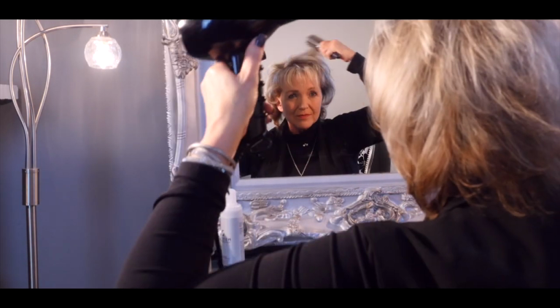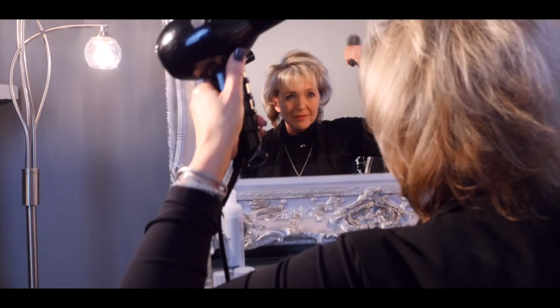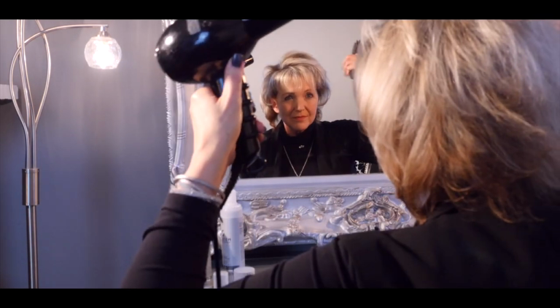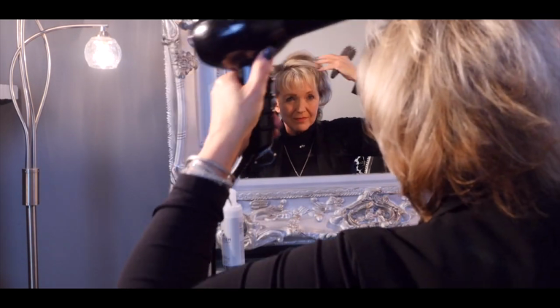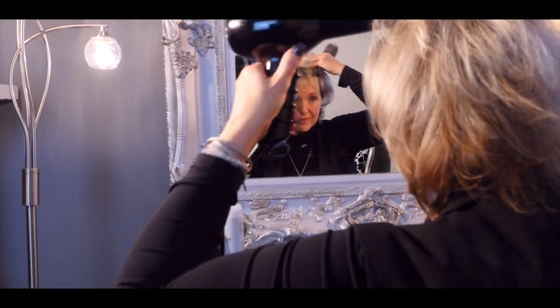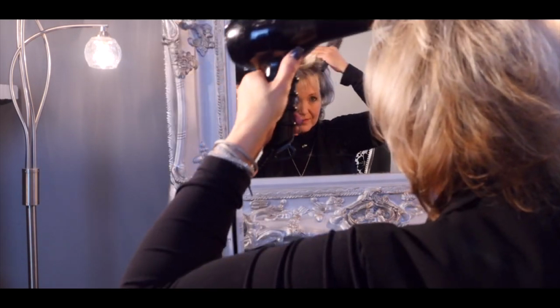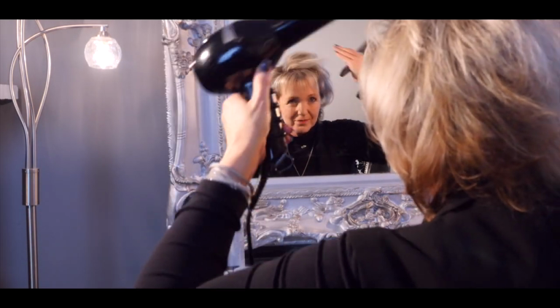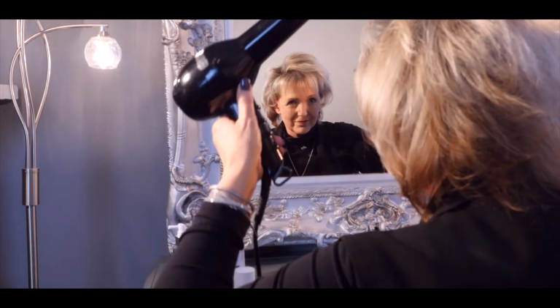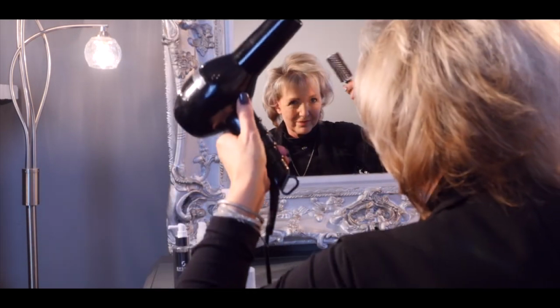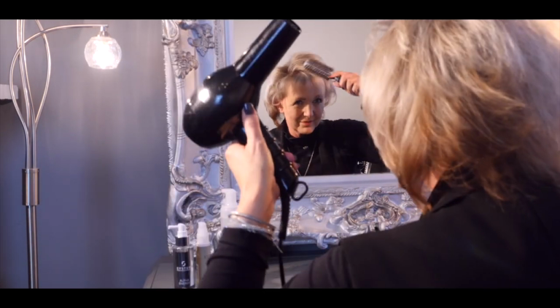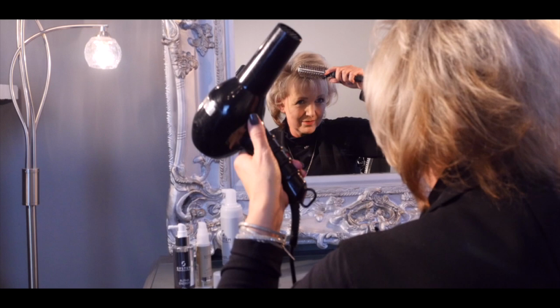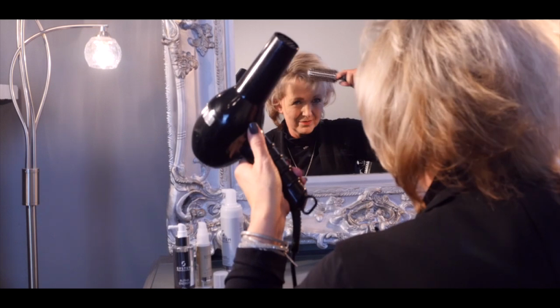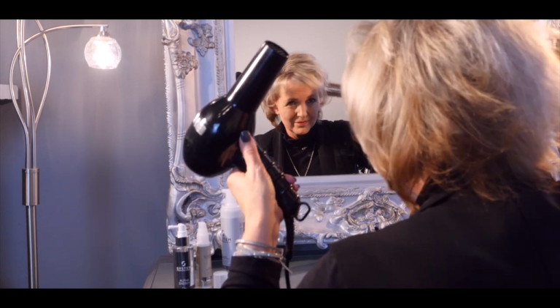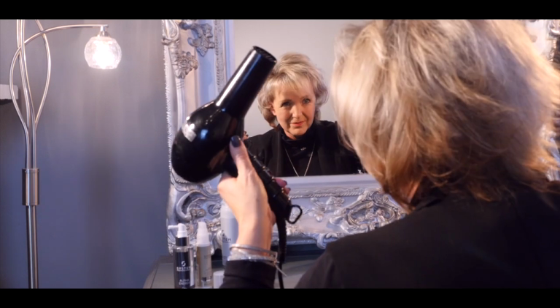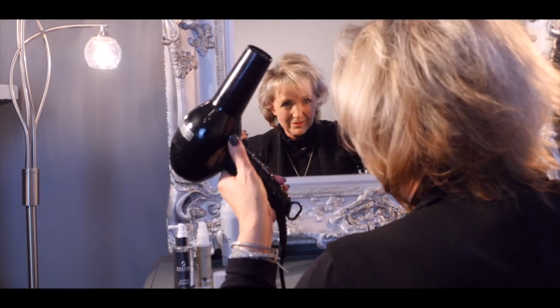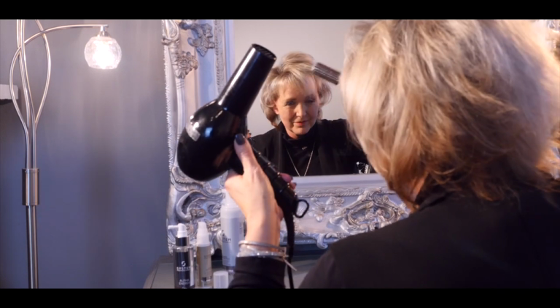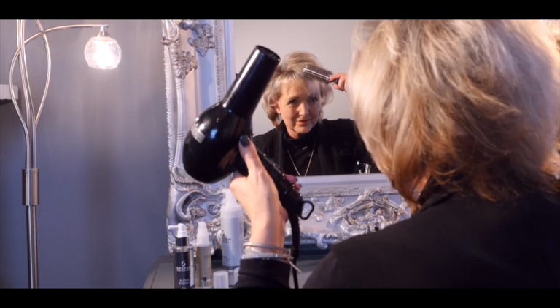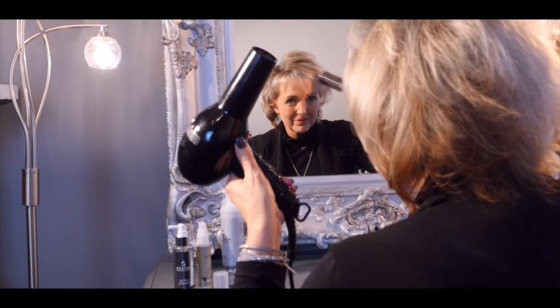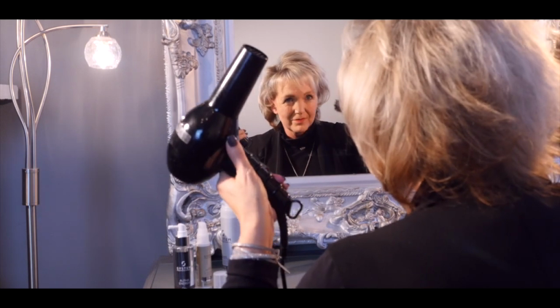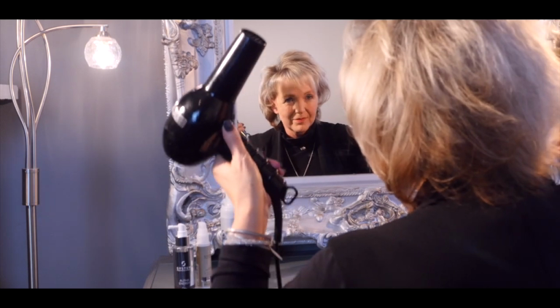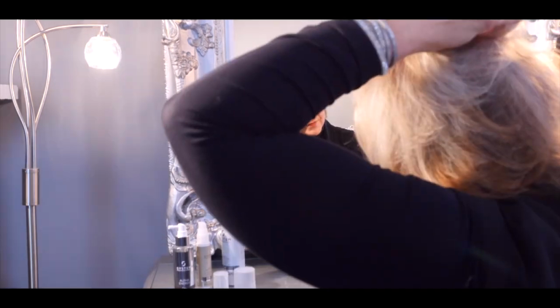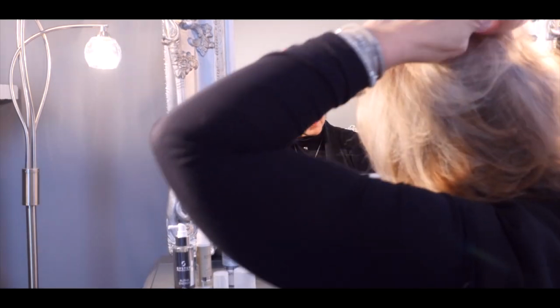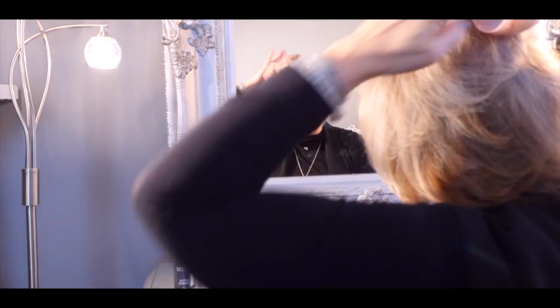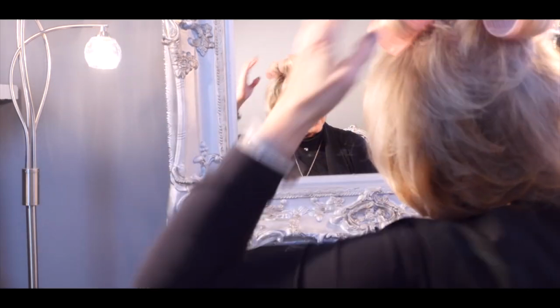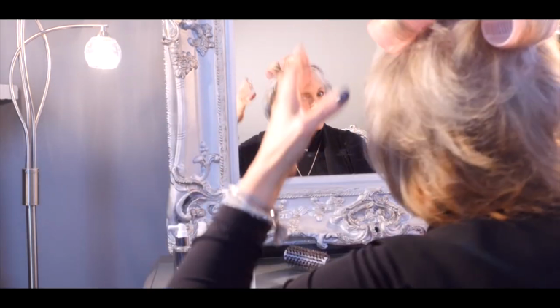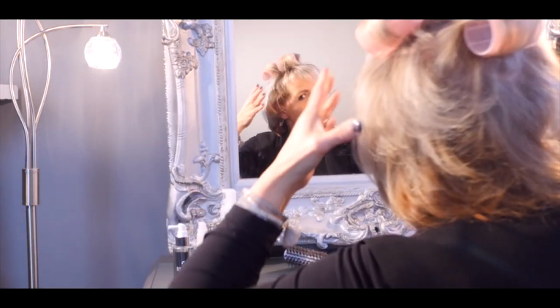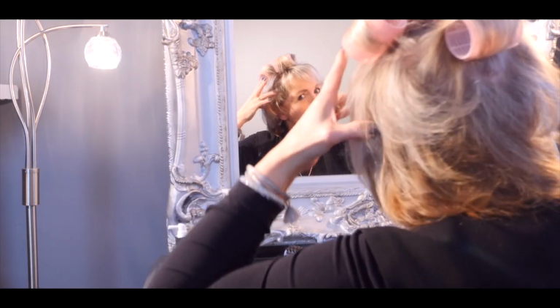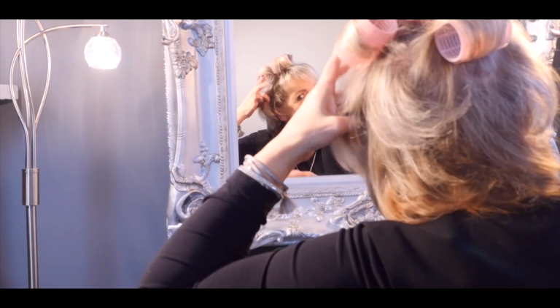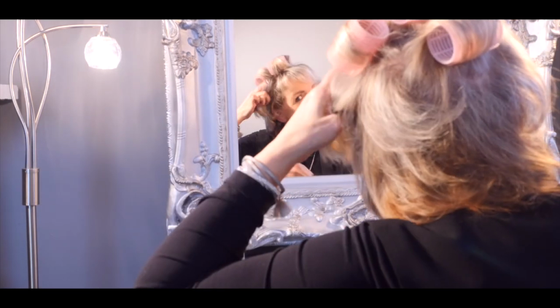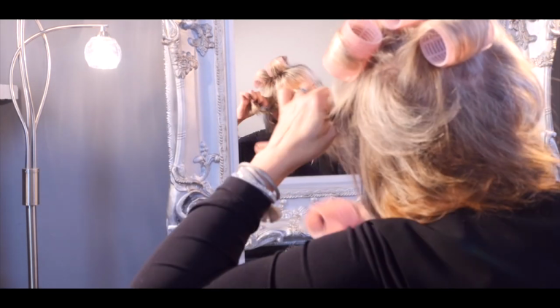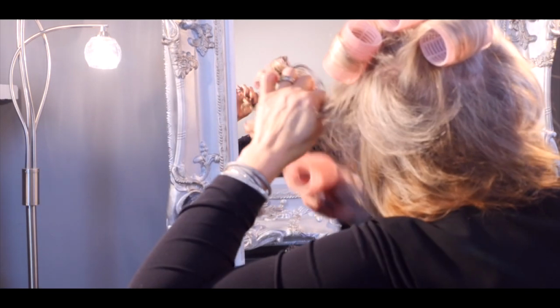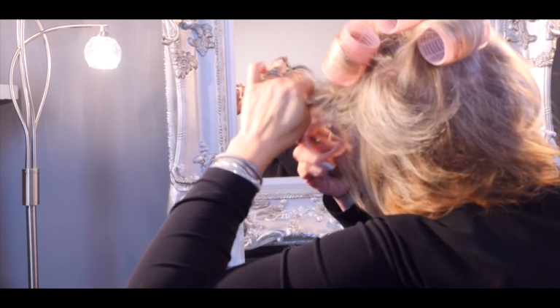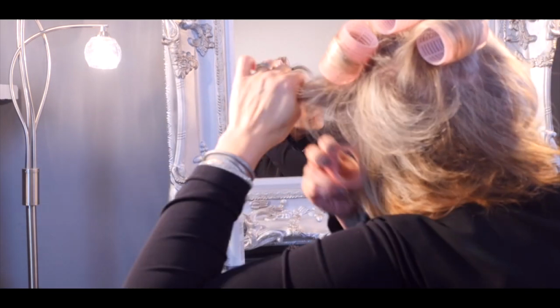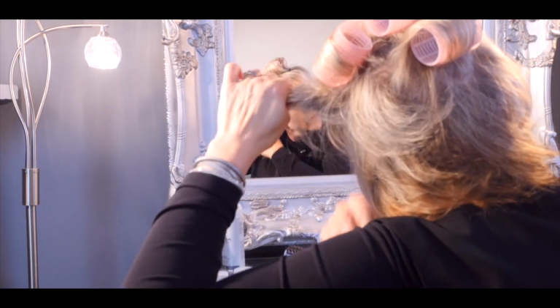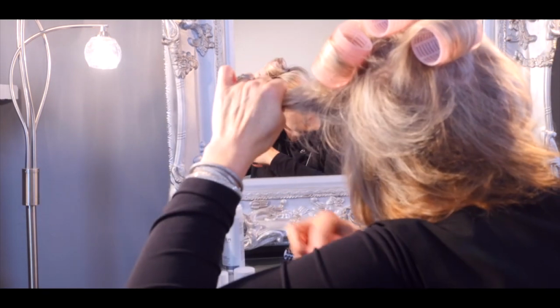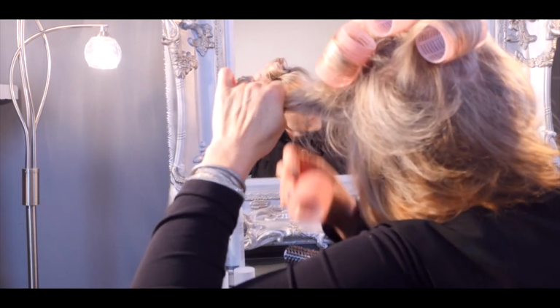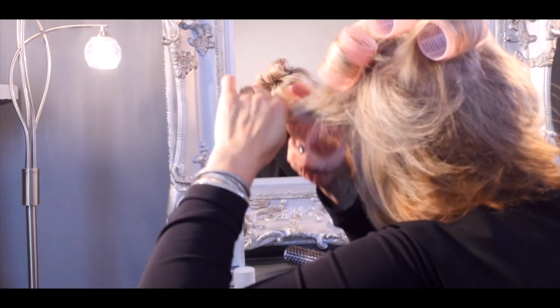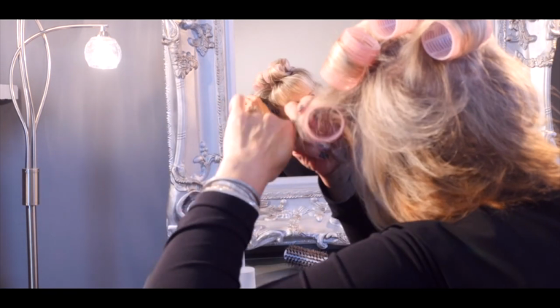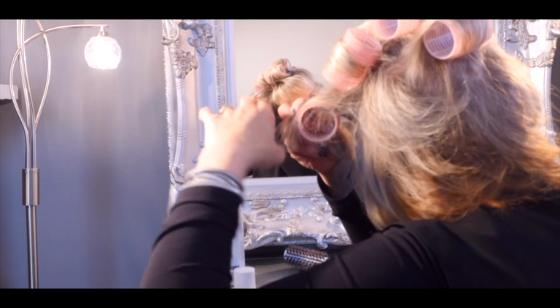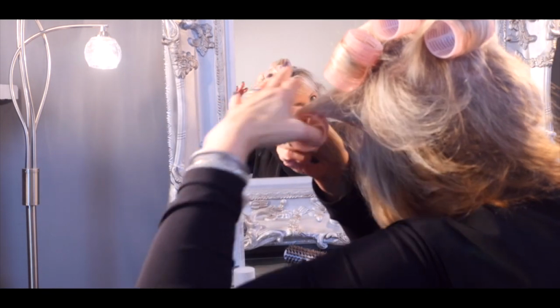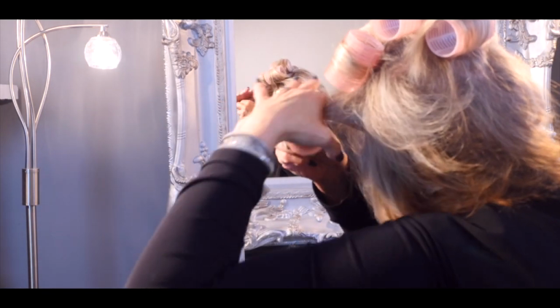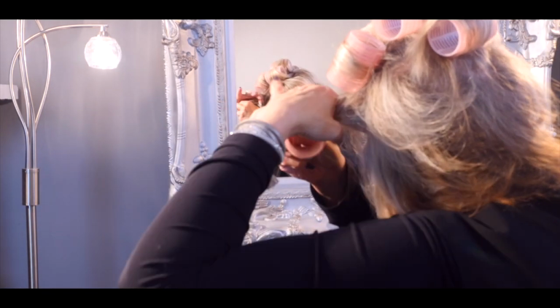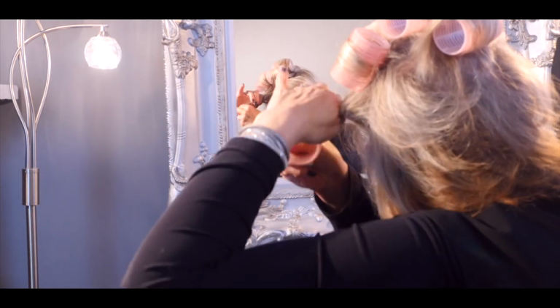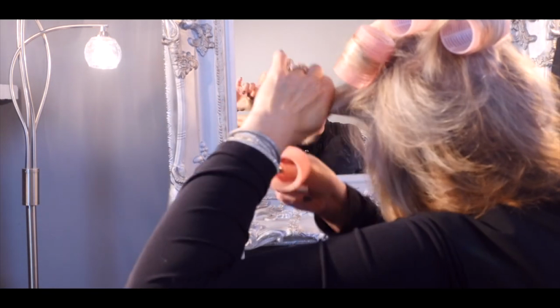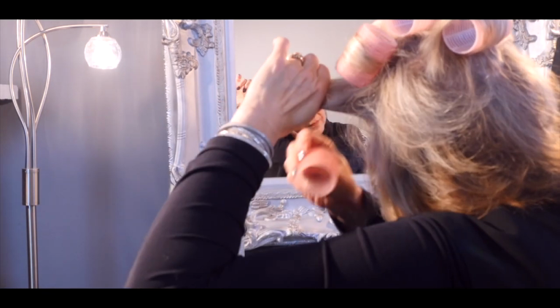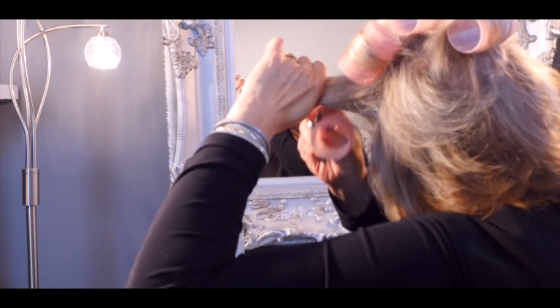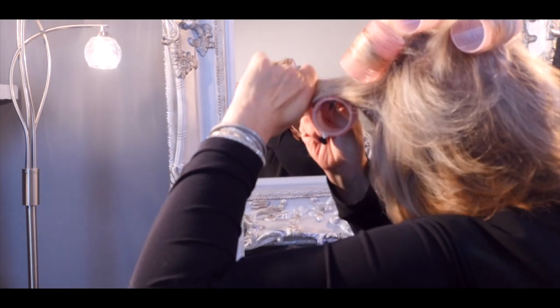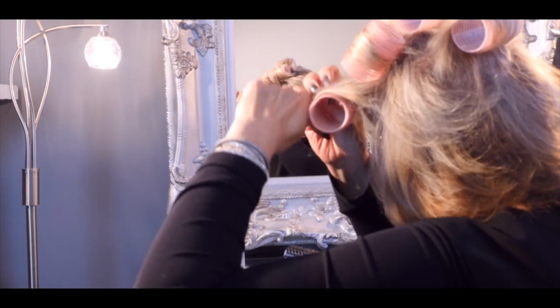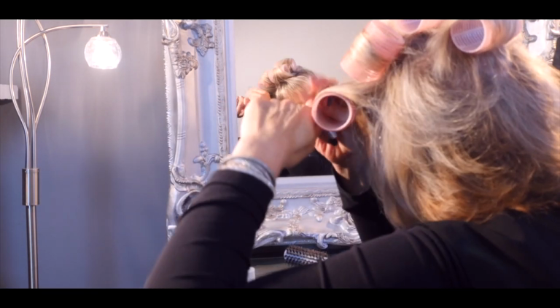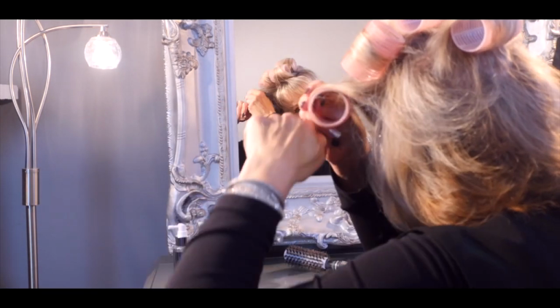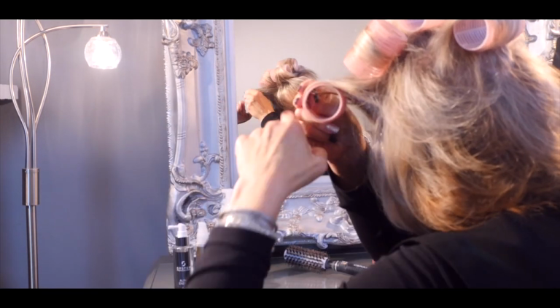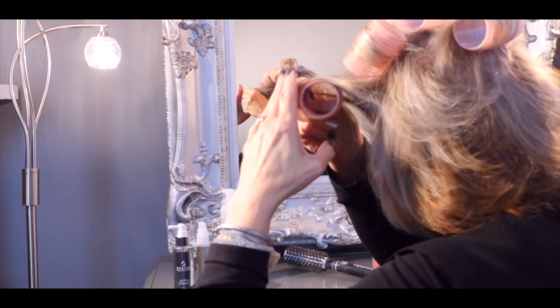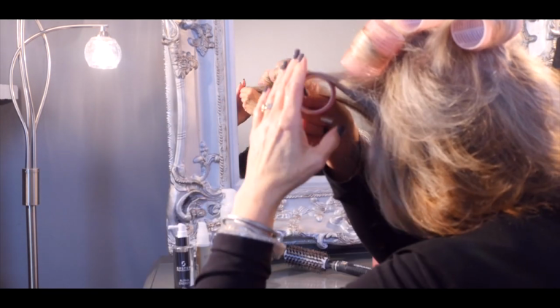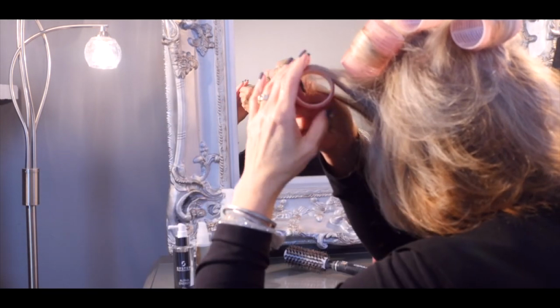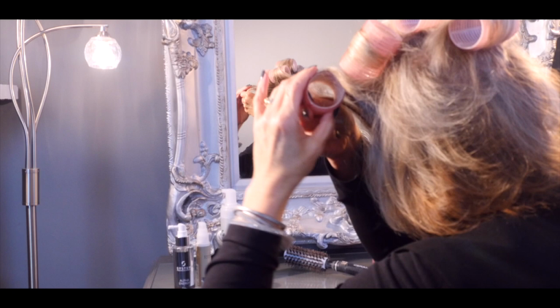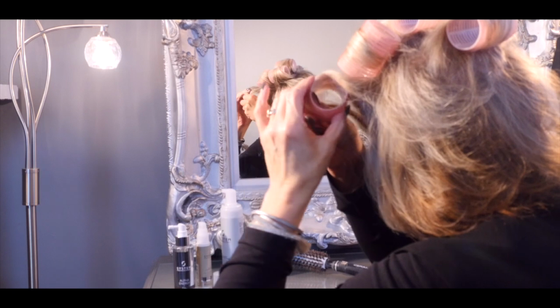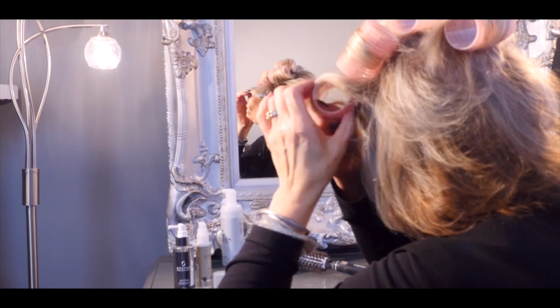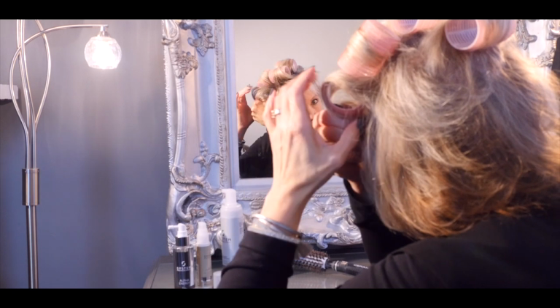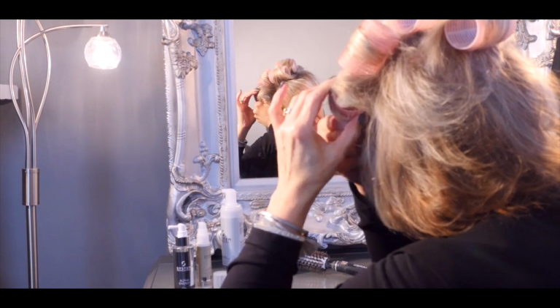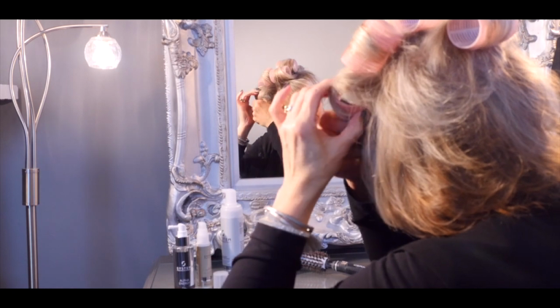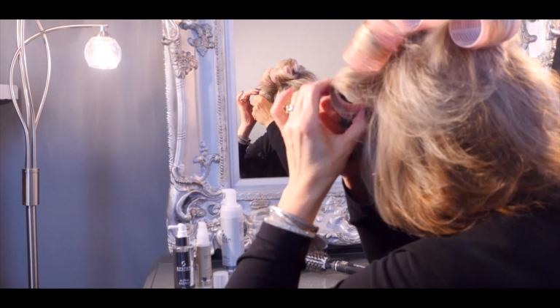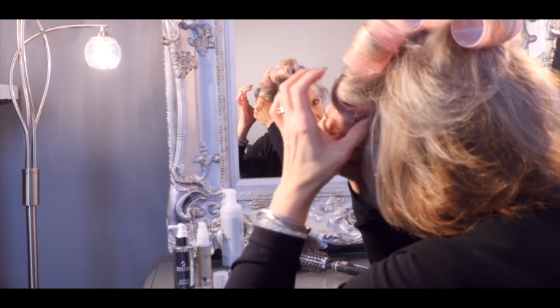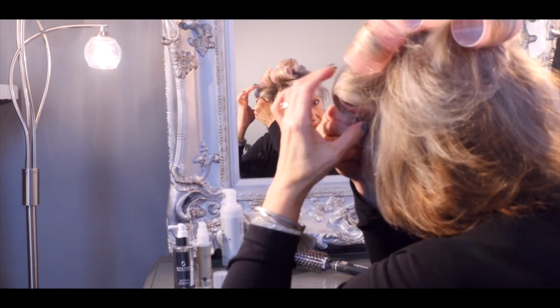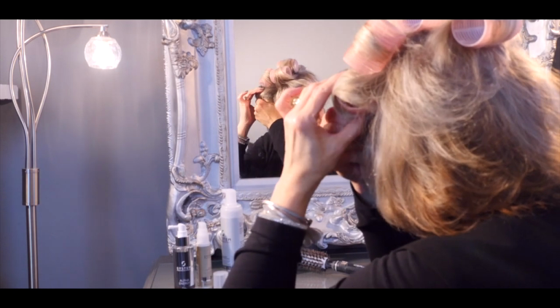Once your hair is 95% dry and still warm, put Velcro rollers into small sections of your hair until all your hair is up.